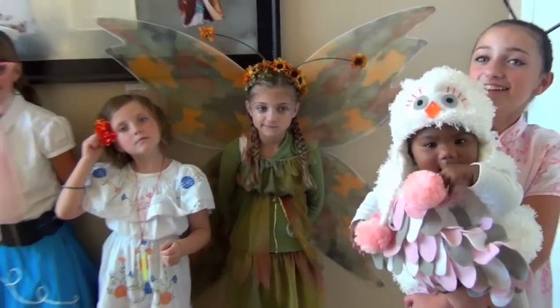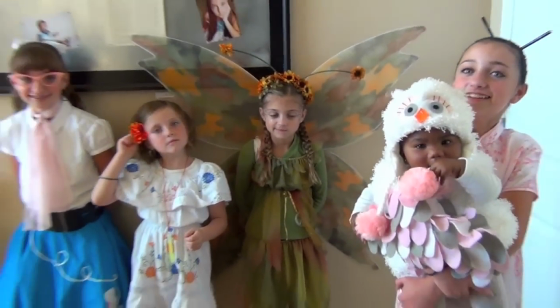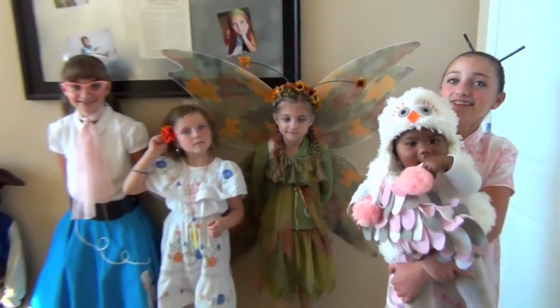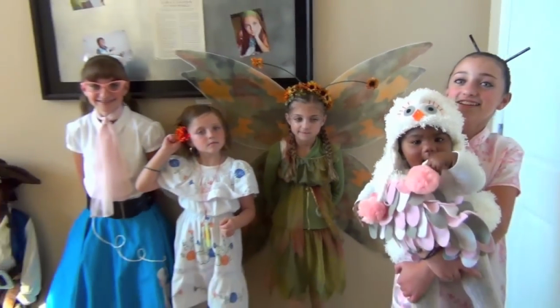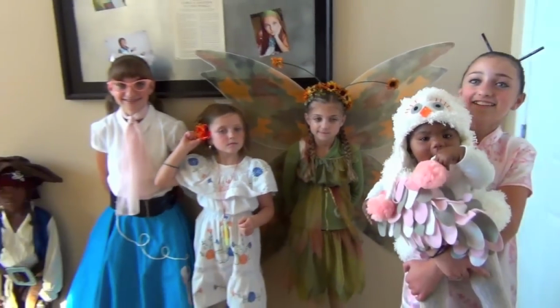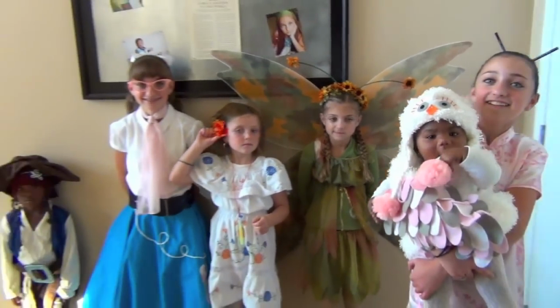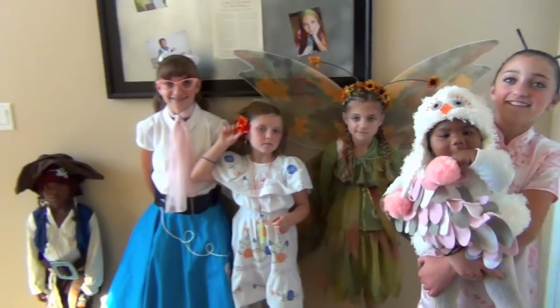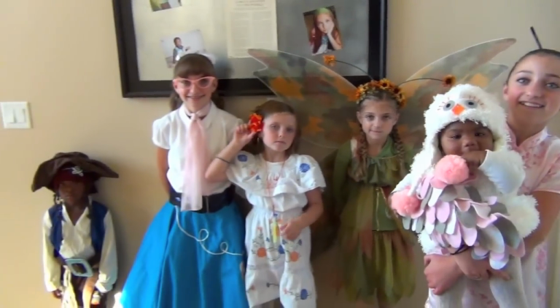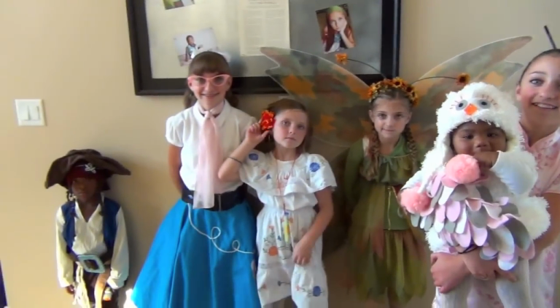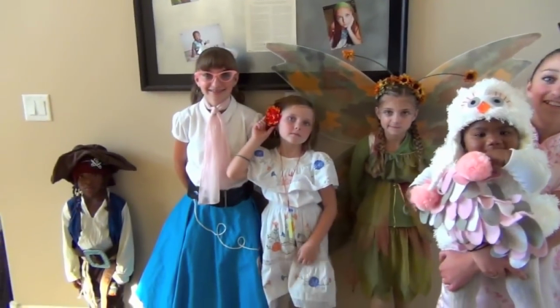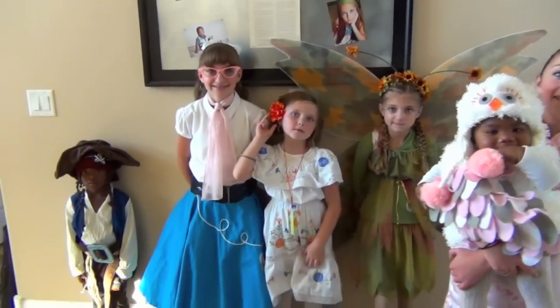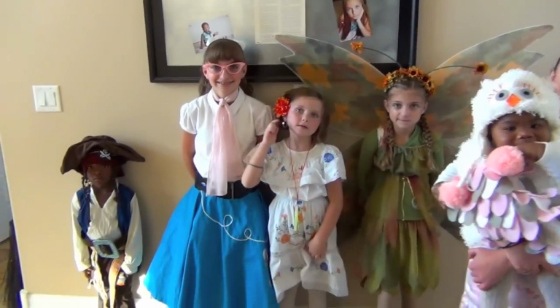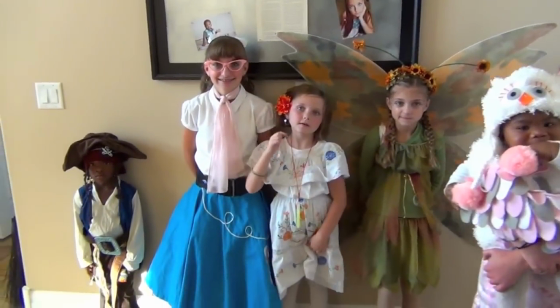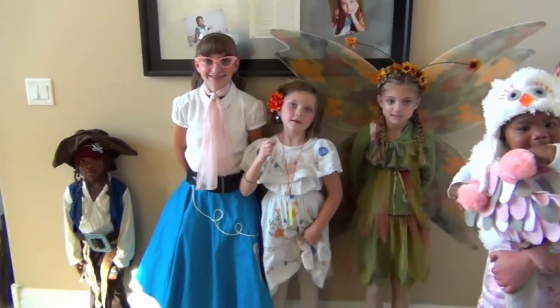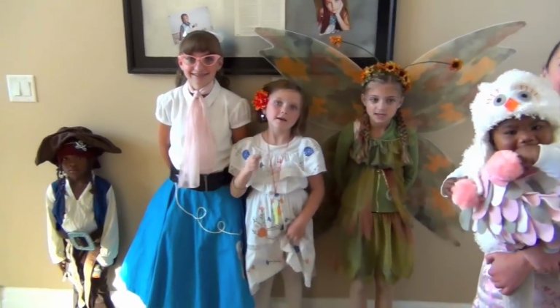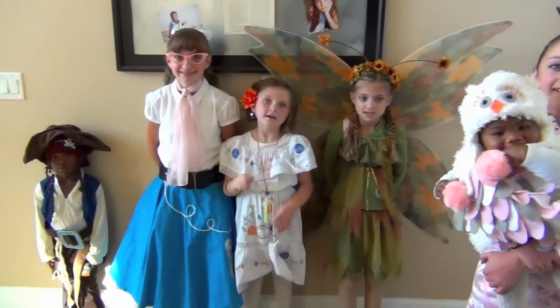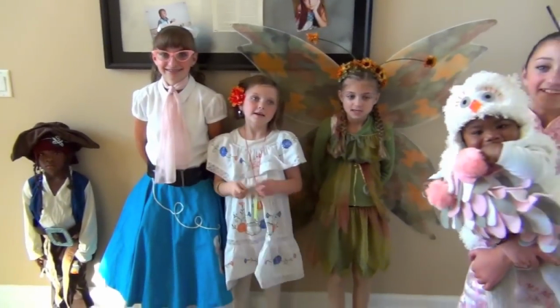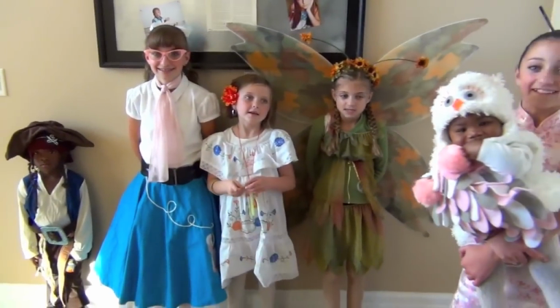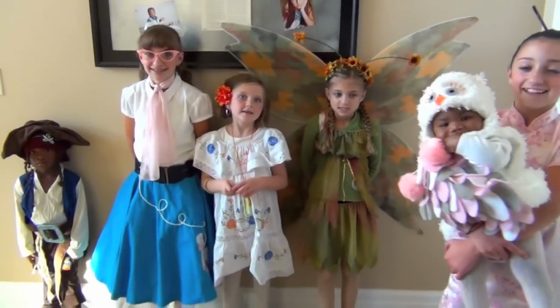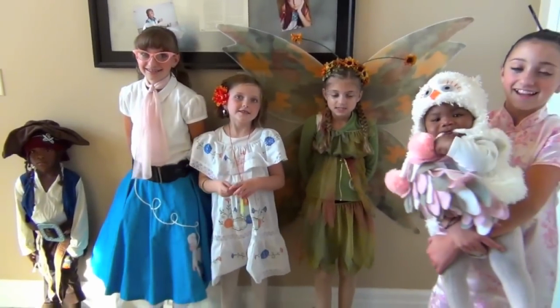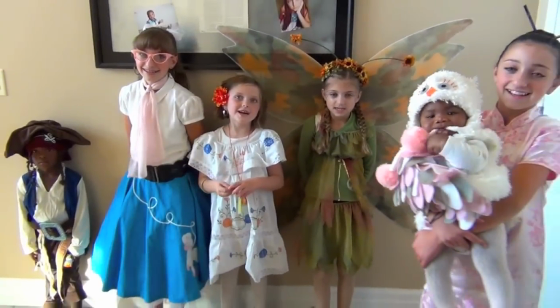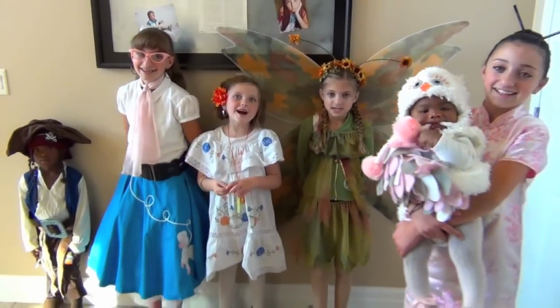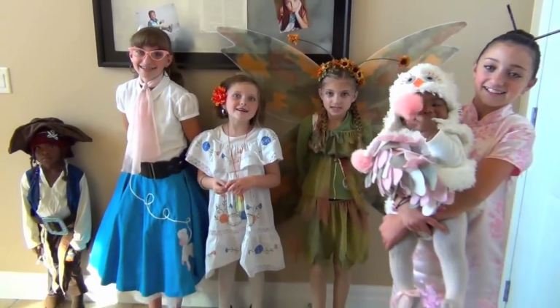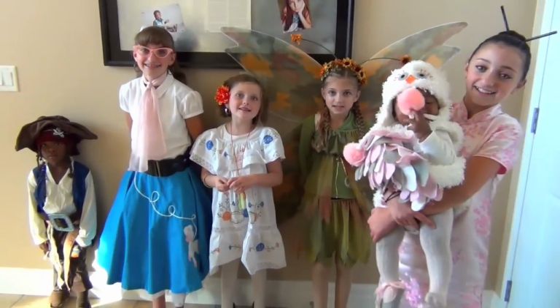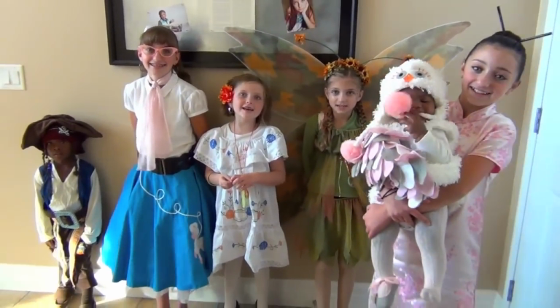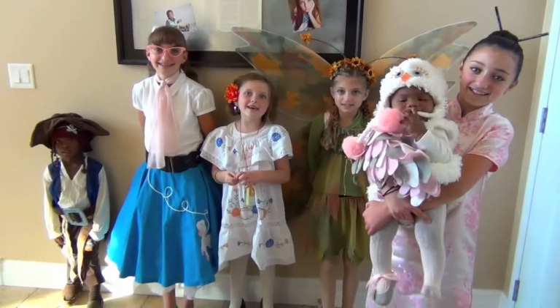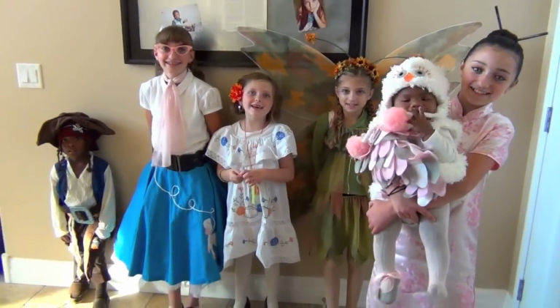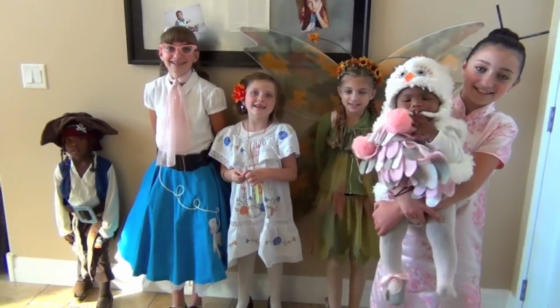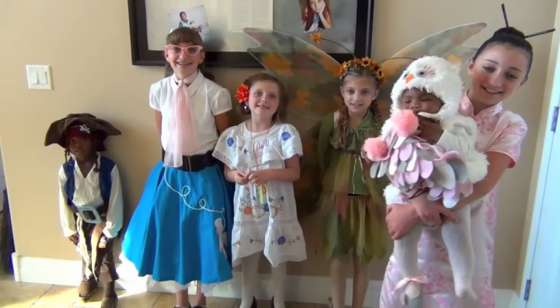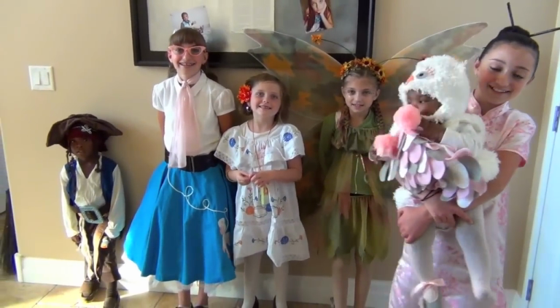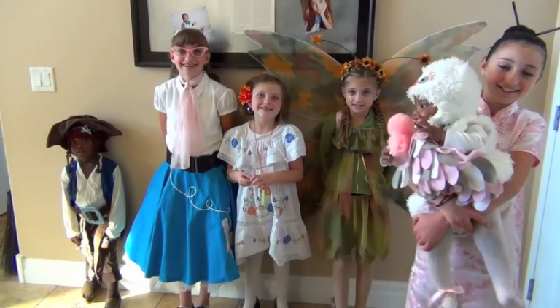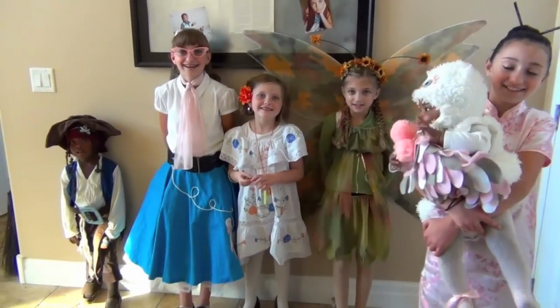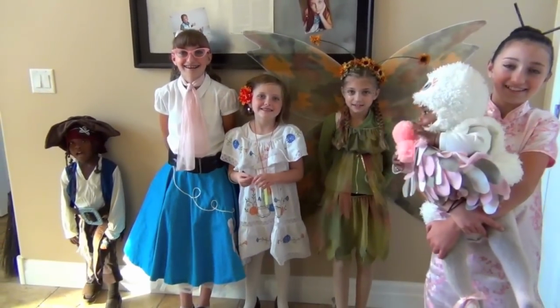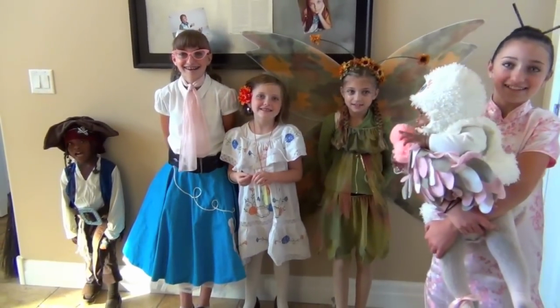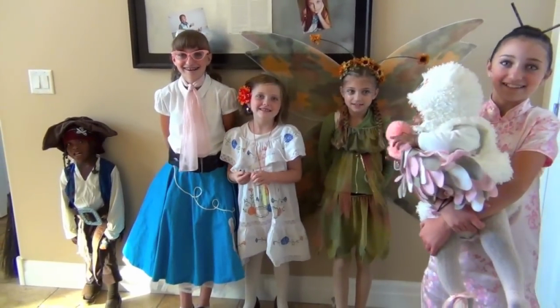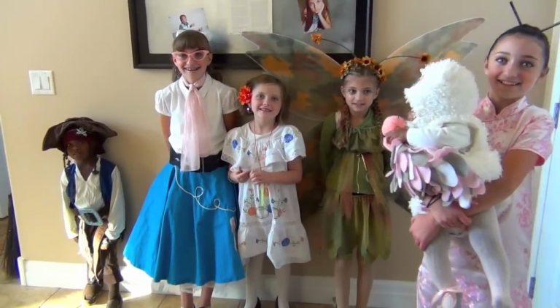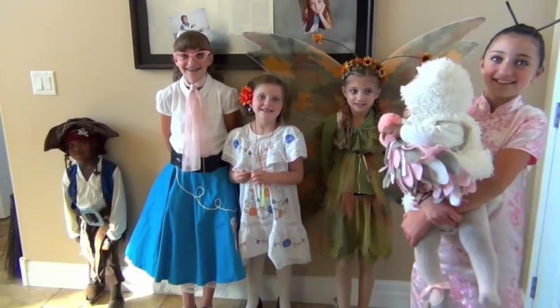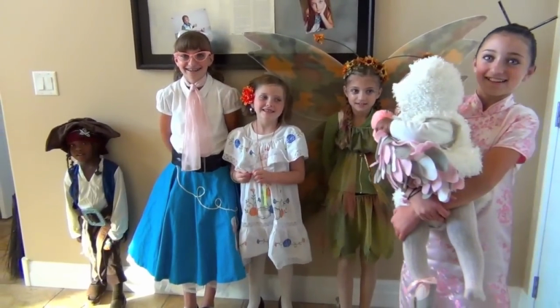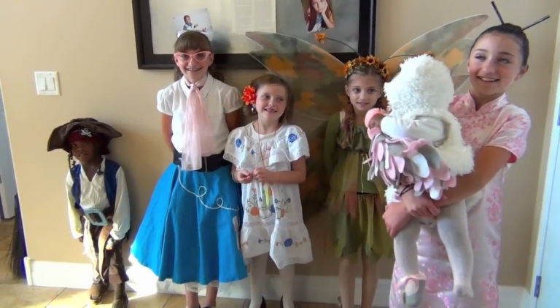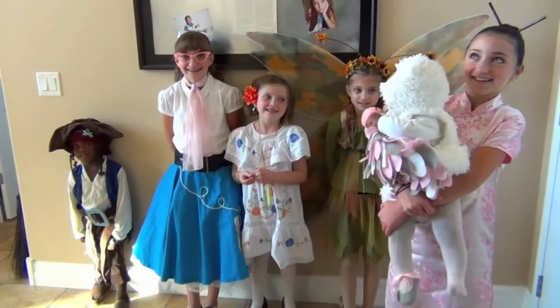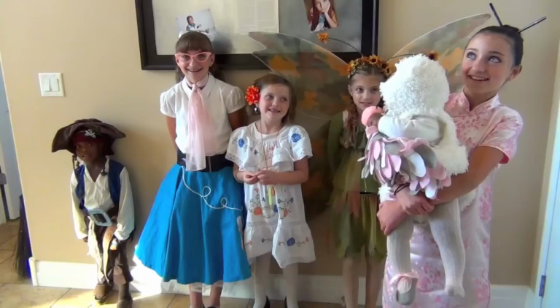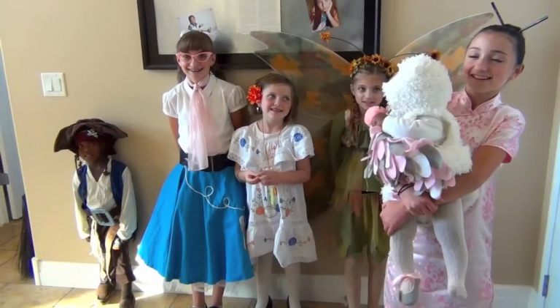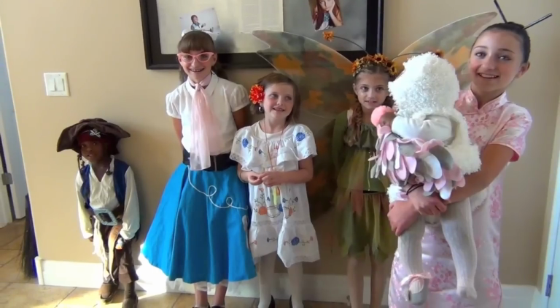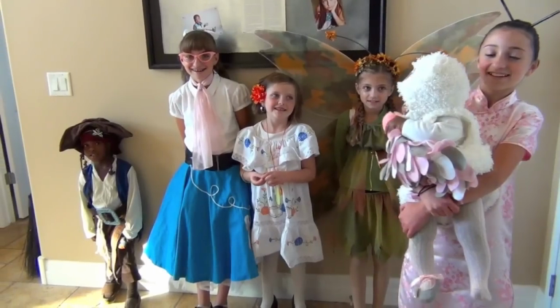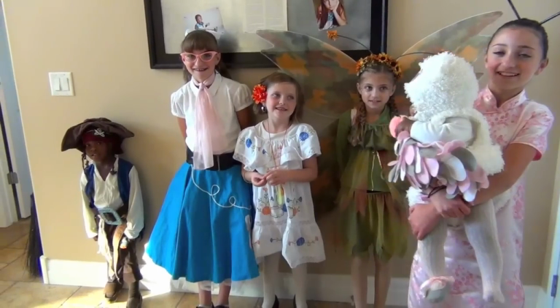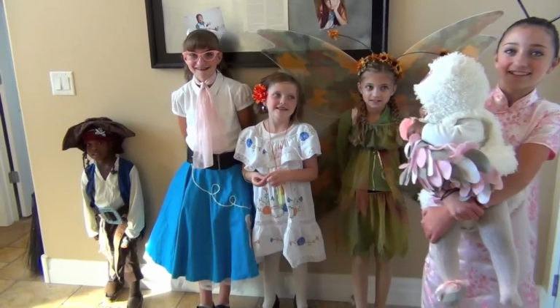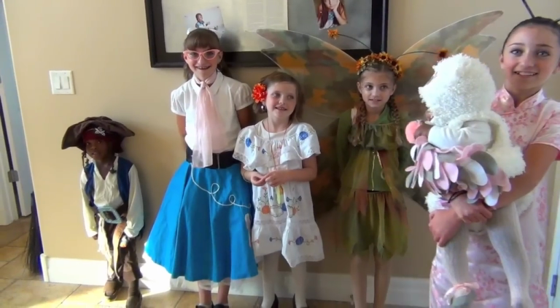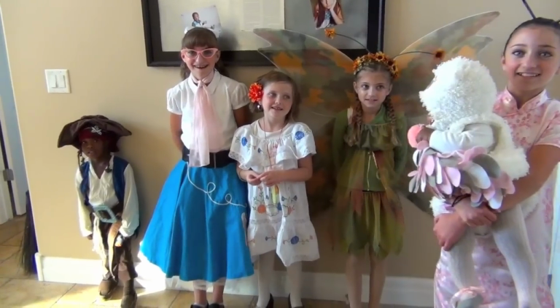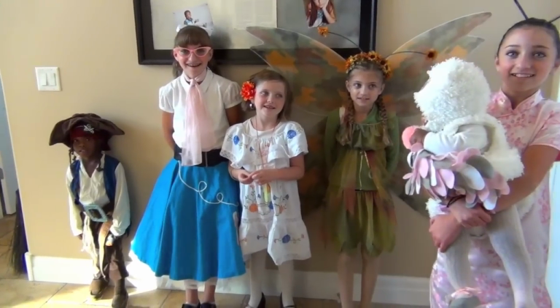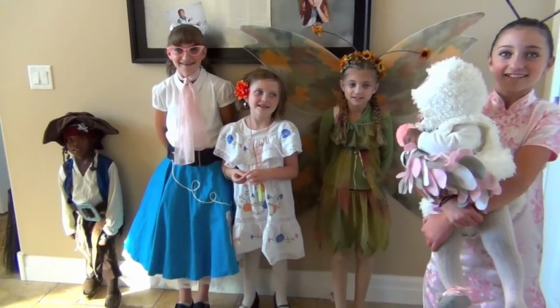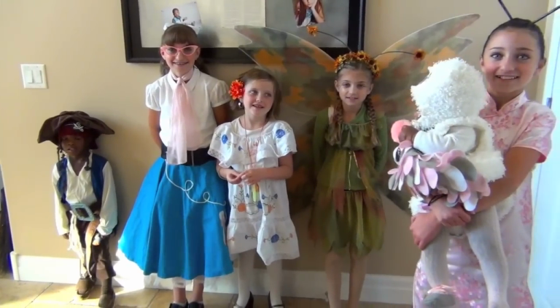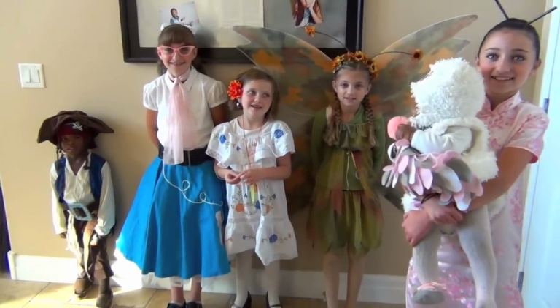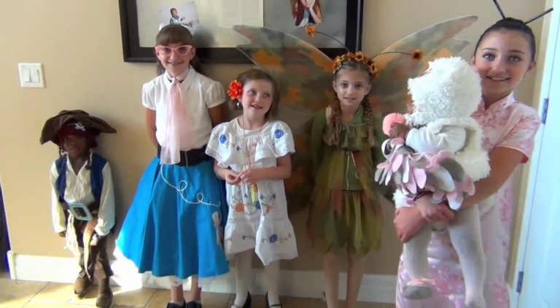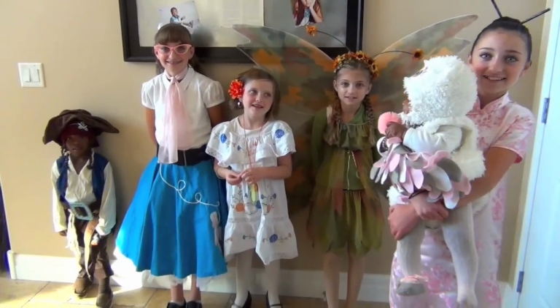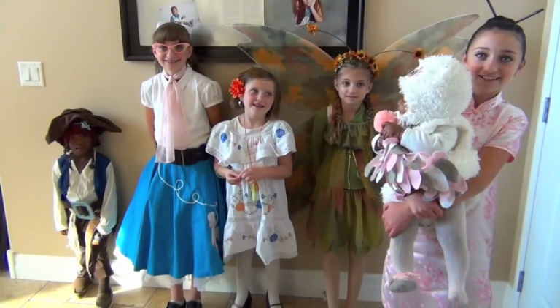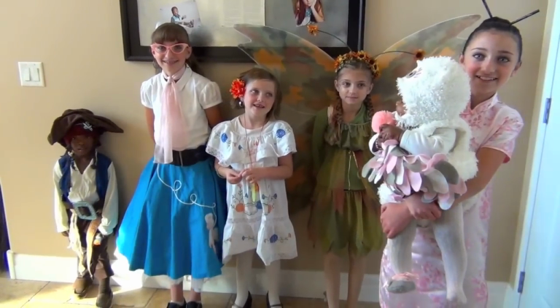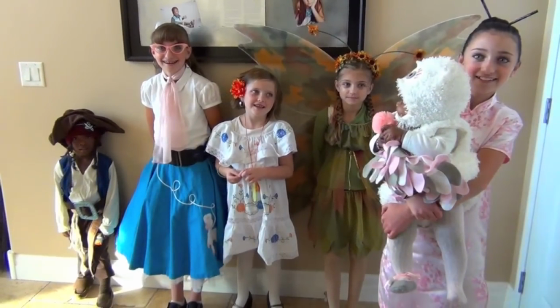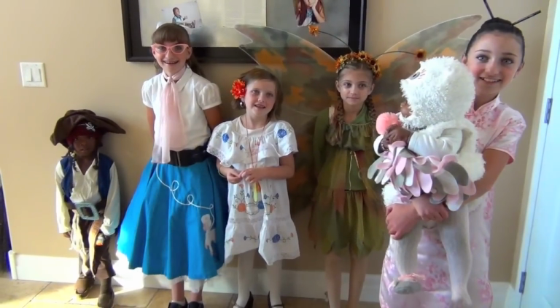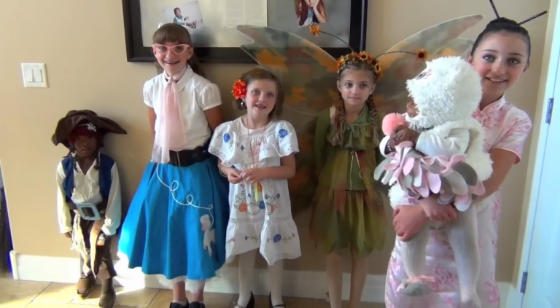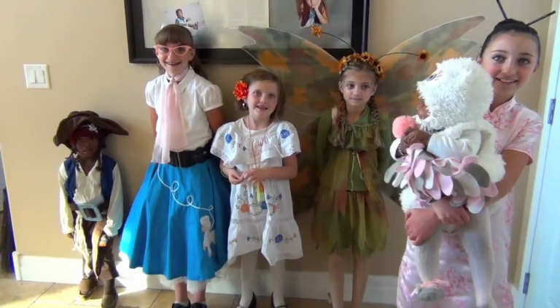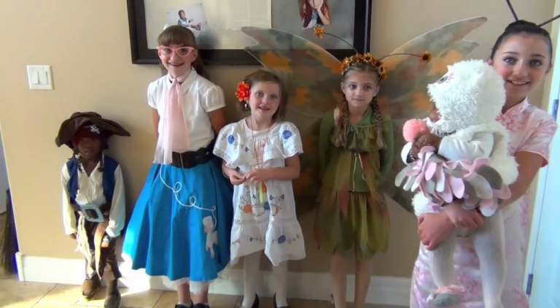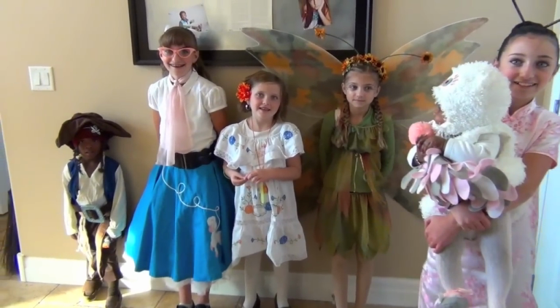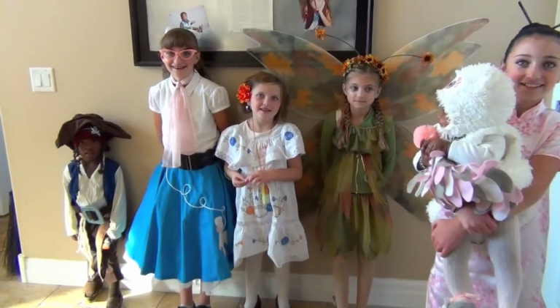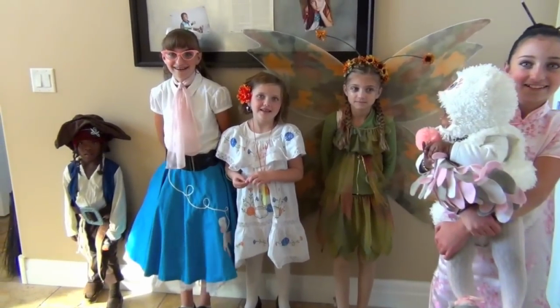What are you guys going to get lots of tonight? Chocolate! Yeah, chocolate. That's my thinking. Bring home some good stuff for mom.